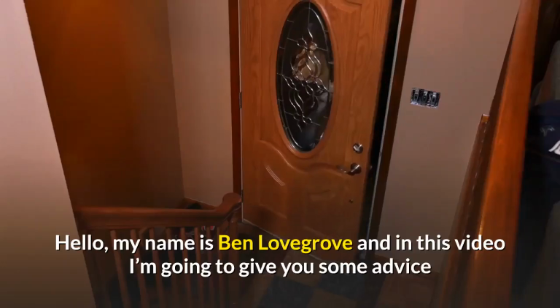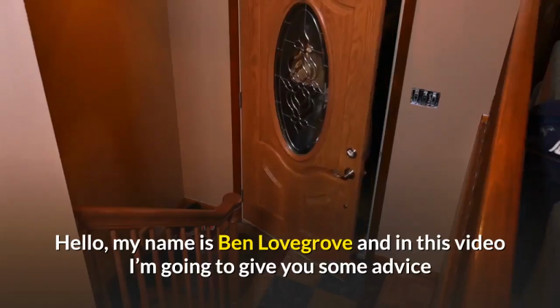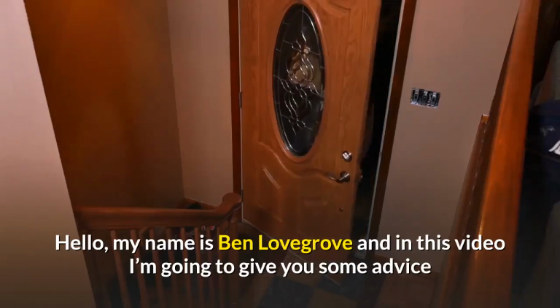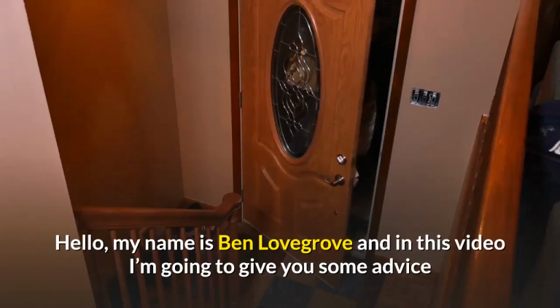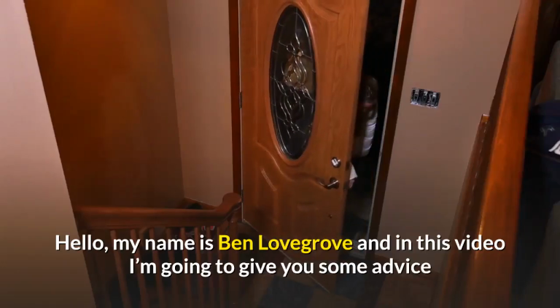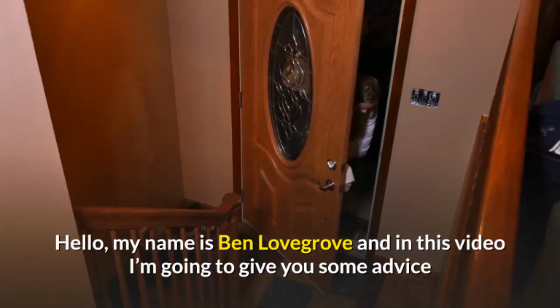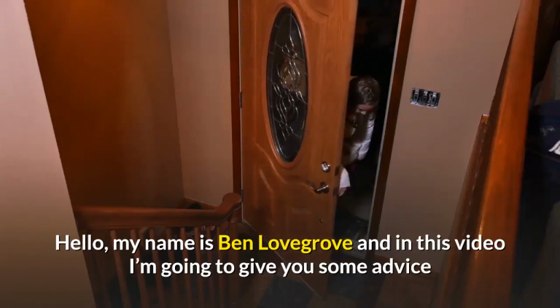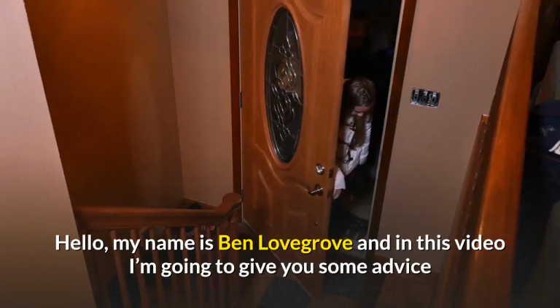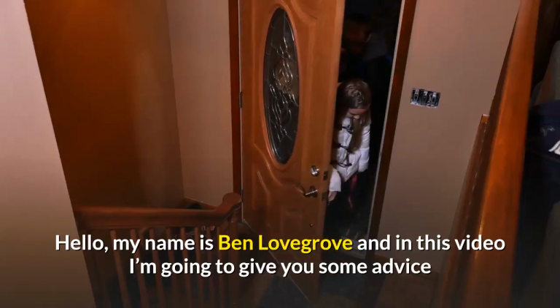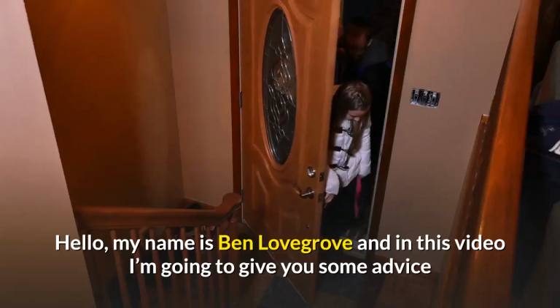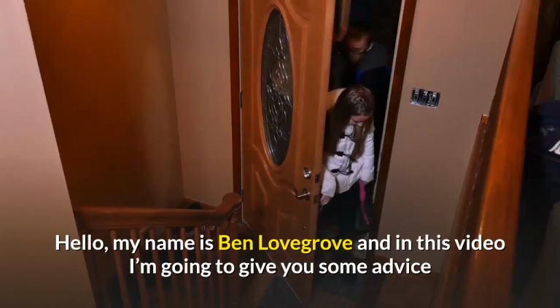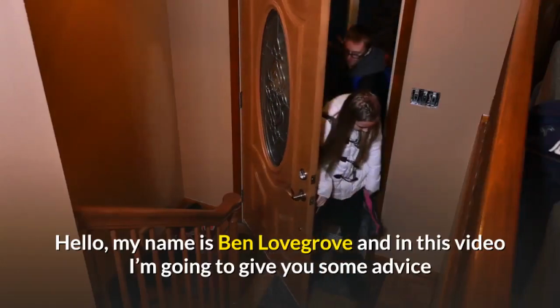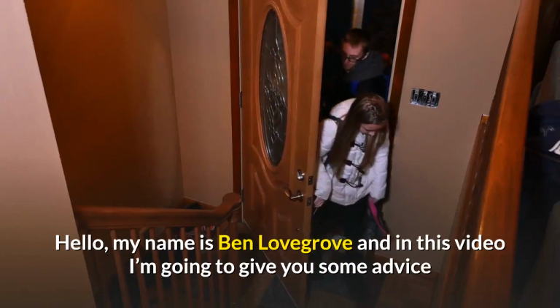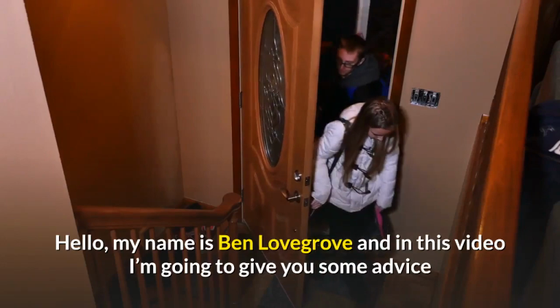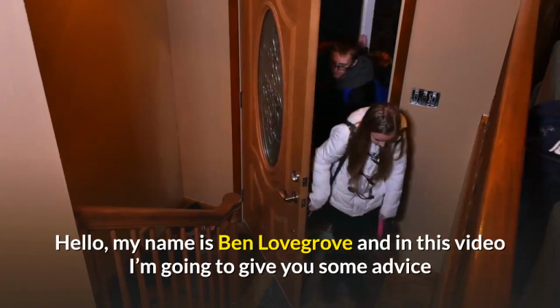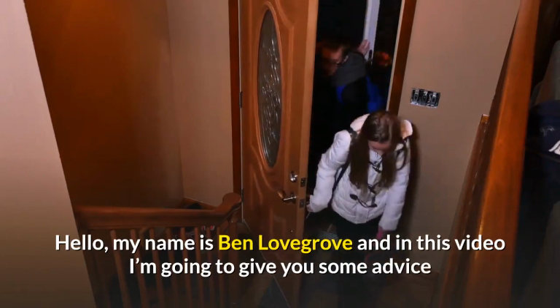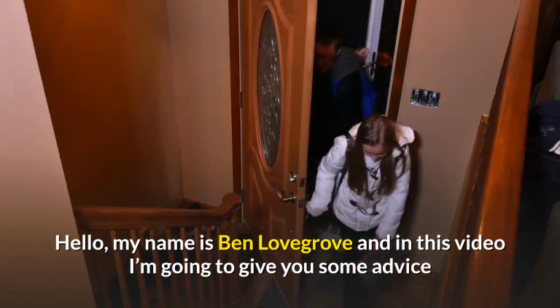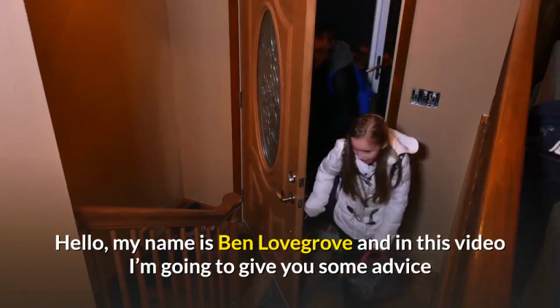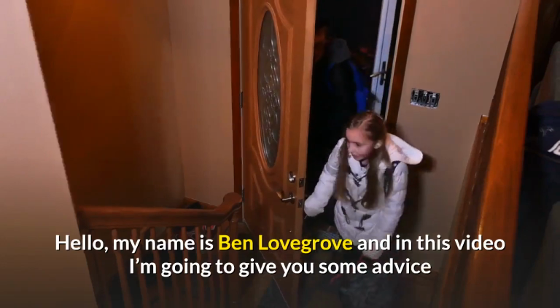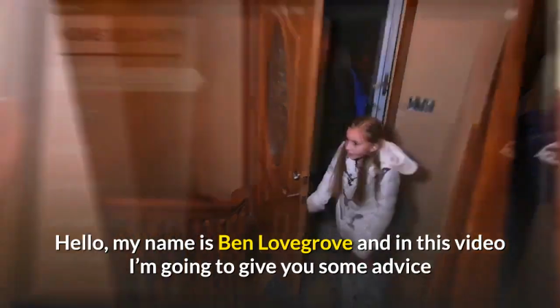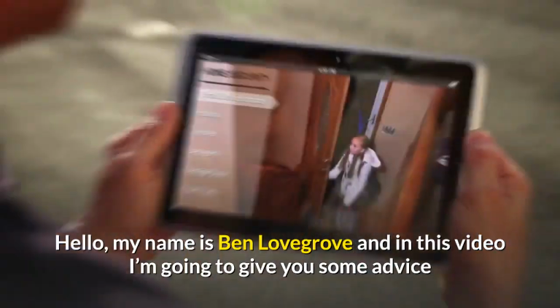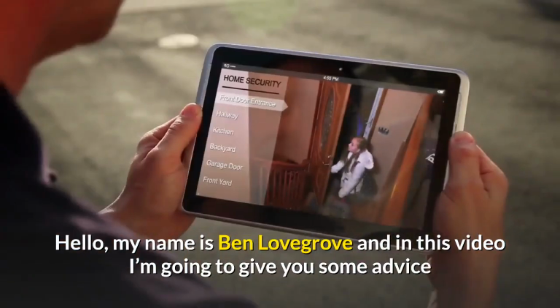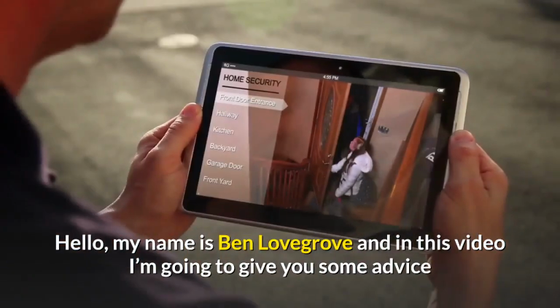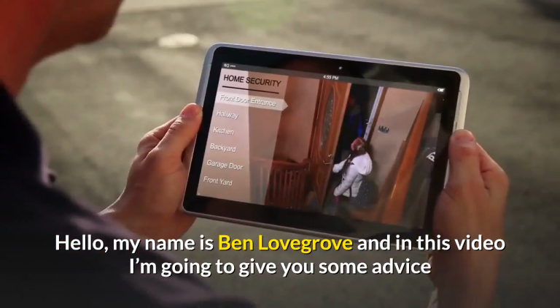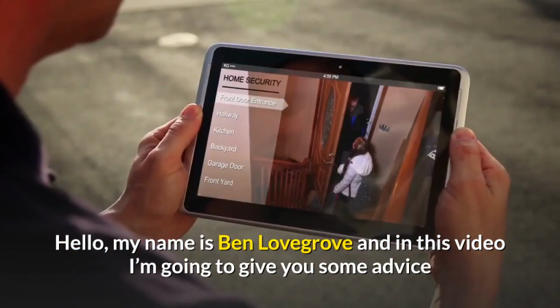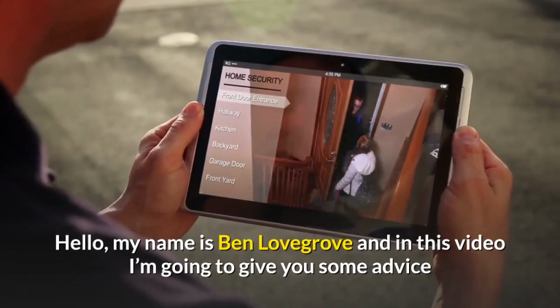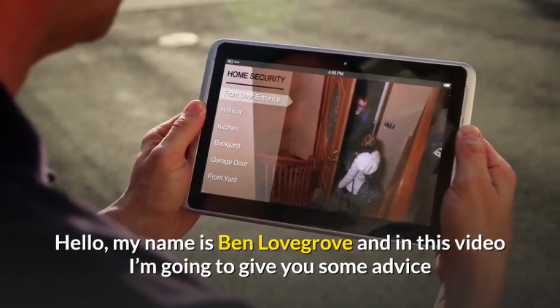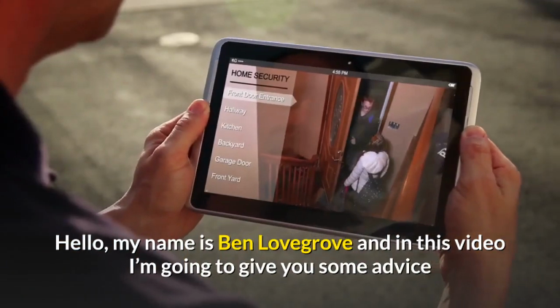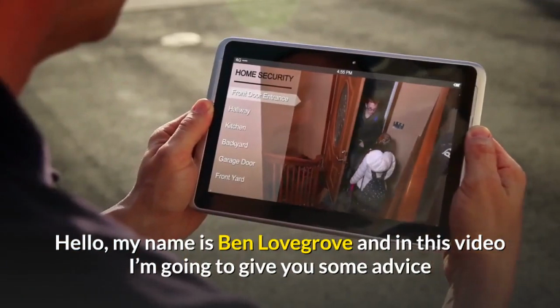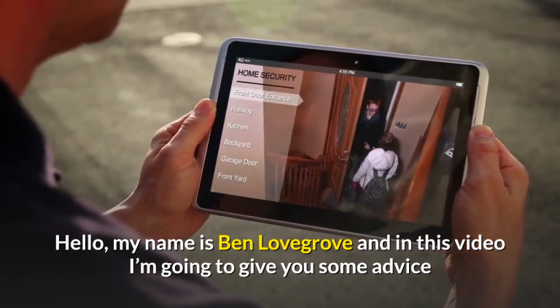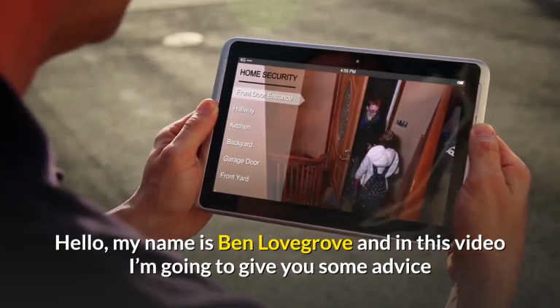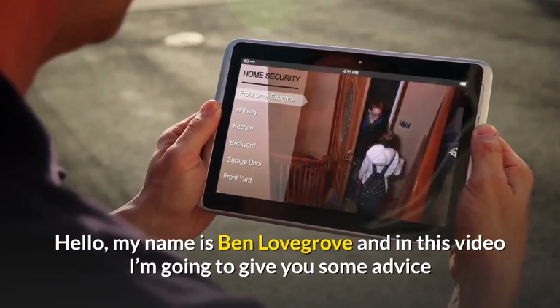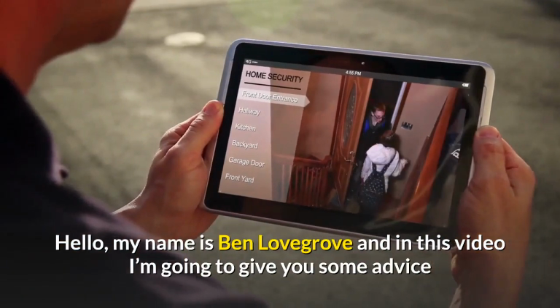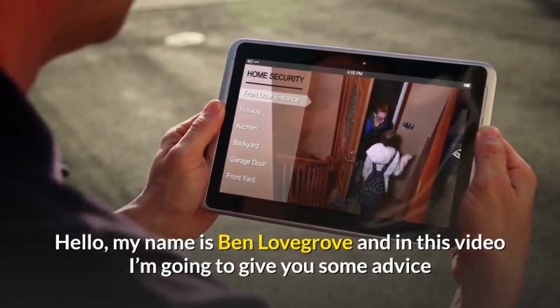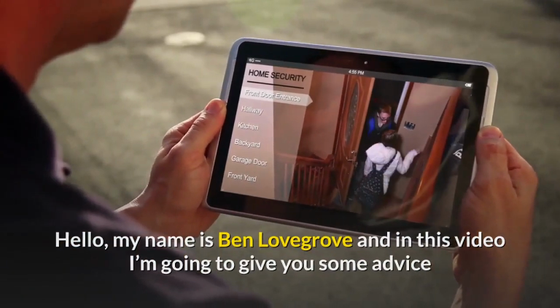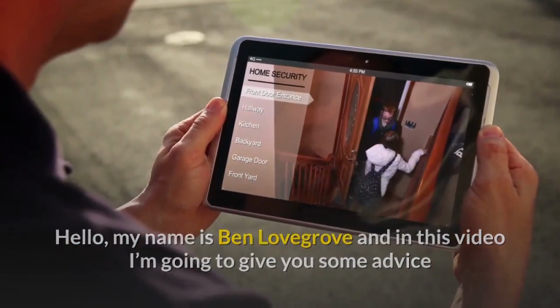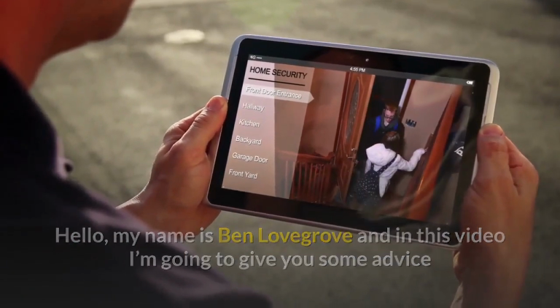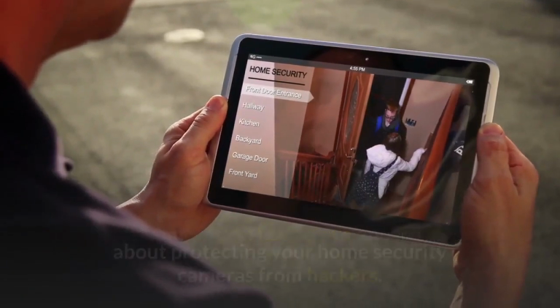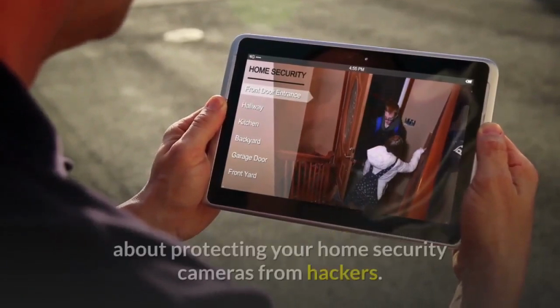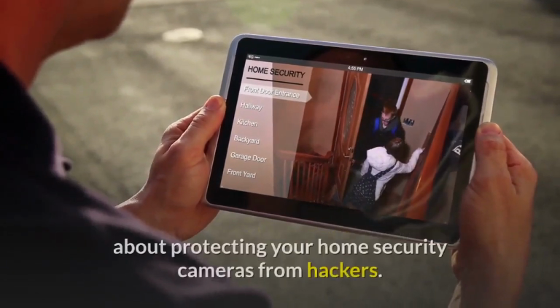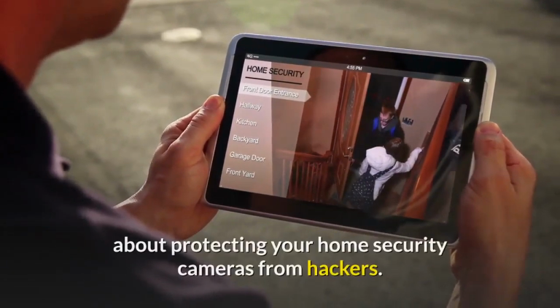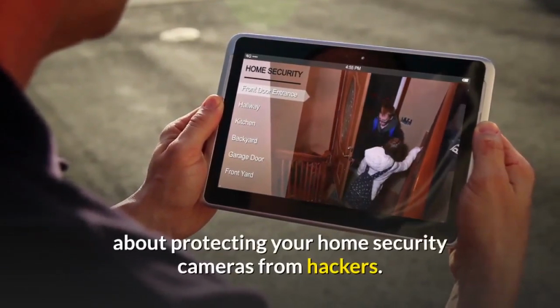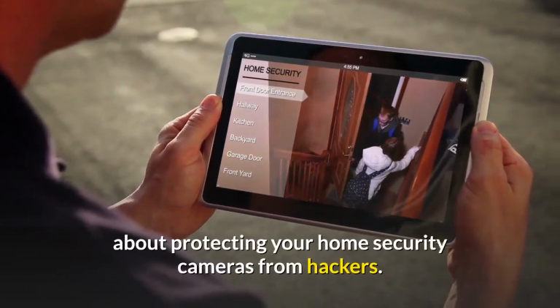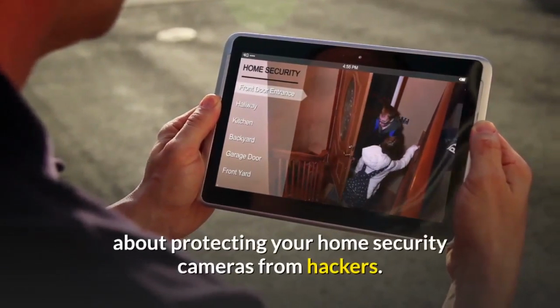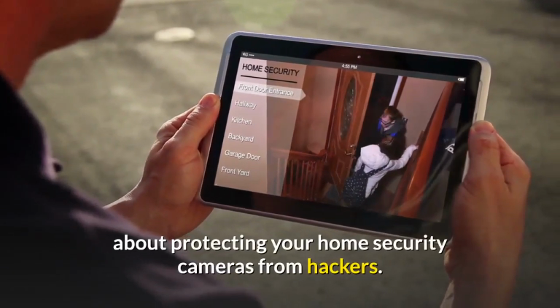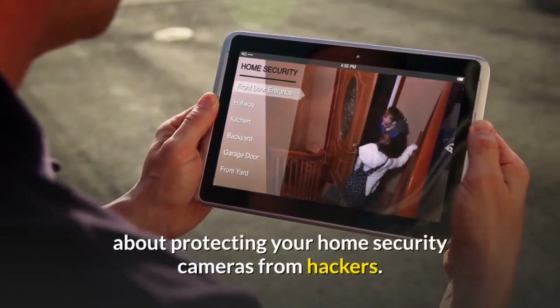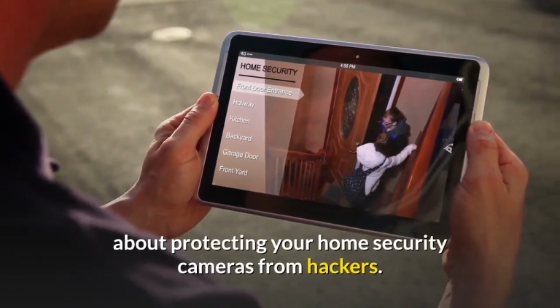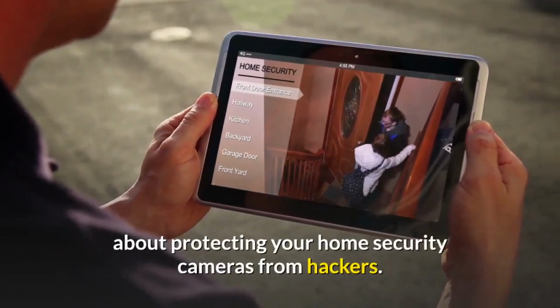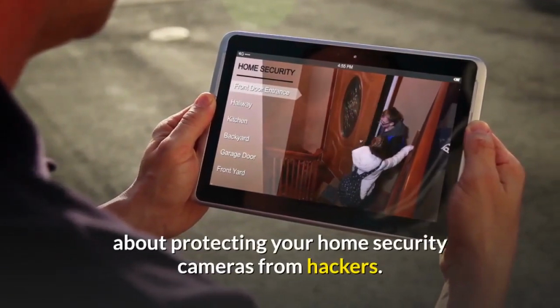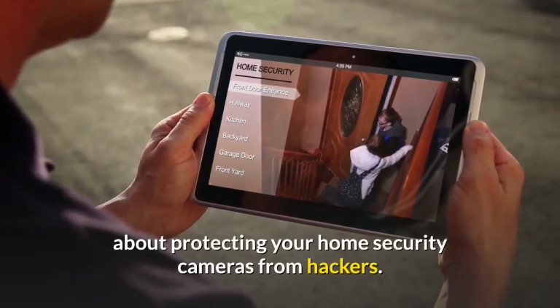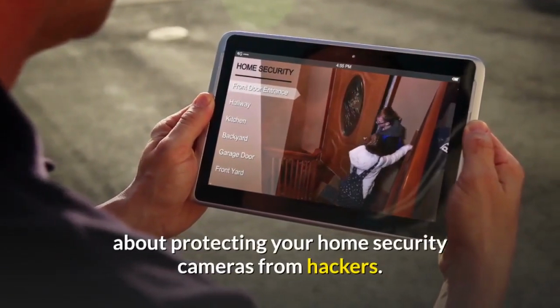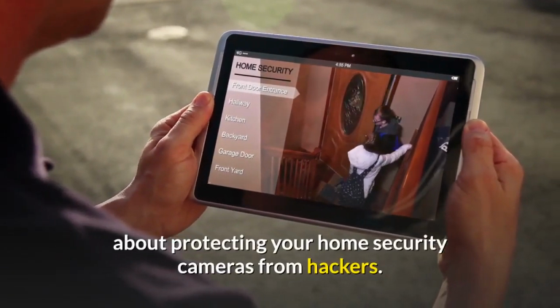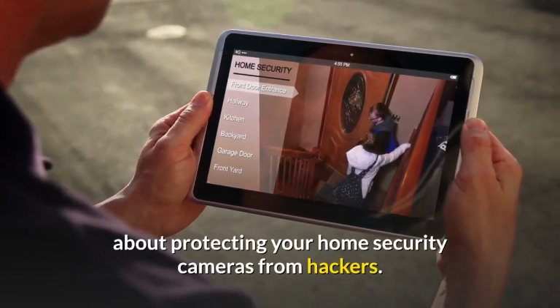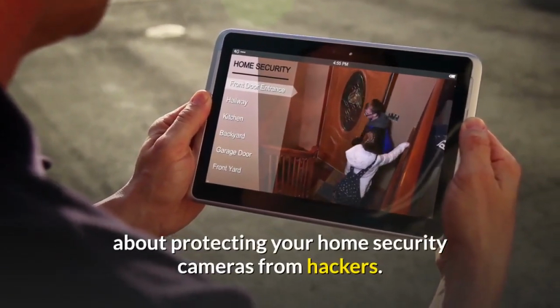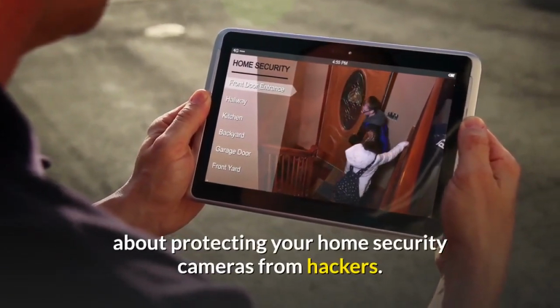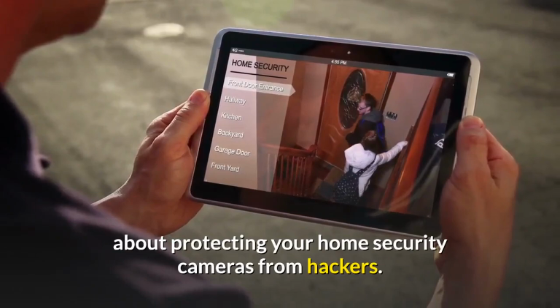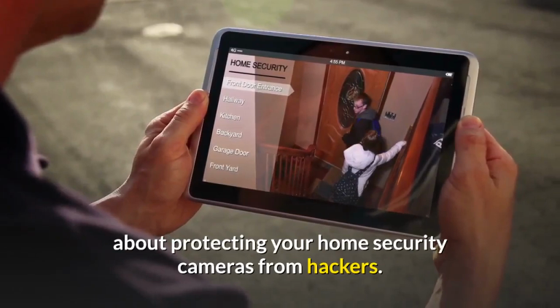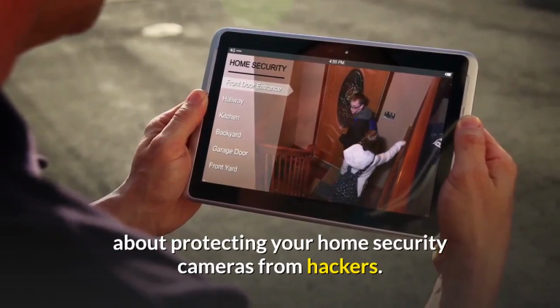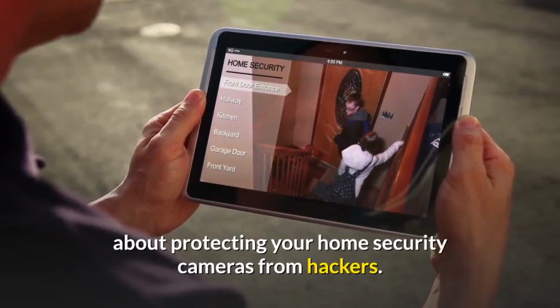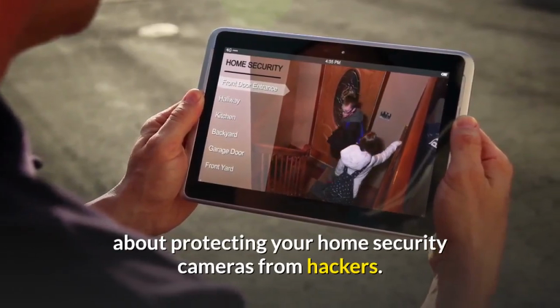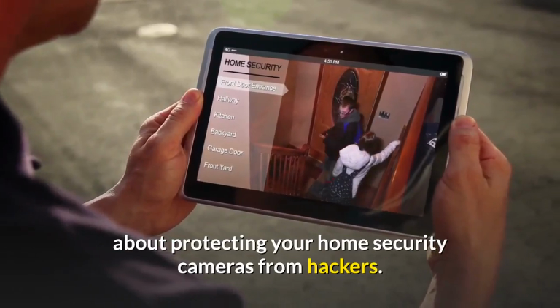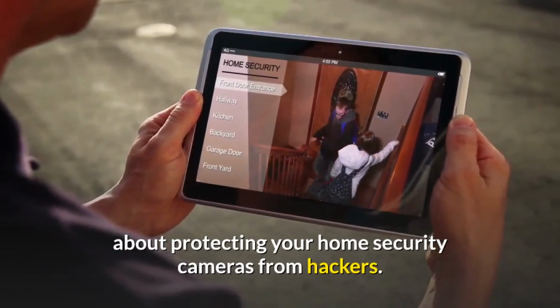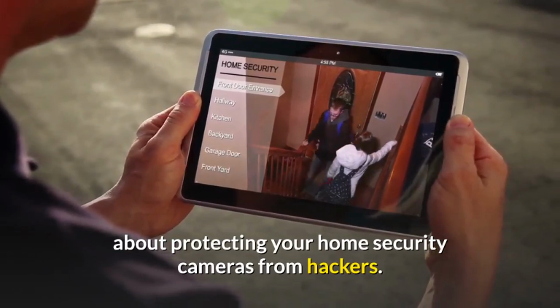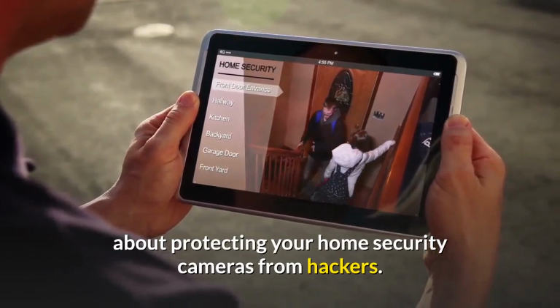Hello, my name is Ben Lovegrove and in this video I'm going to give you some advice about protecting your home security cameras from hackers.